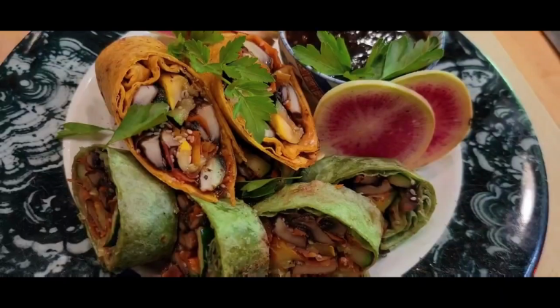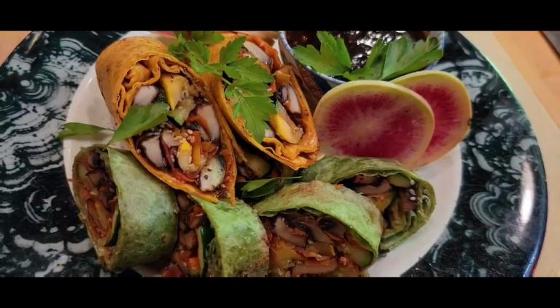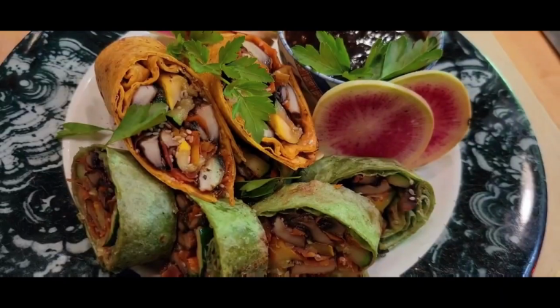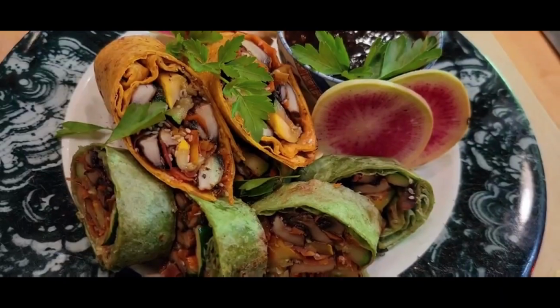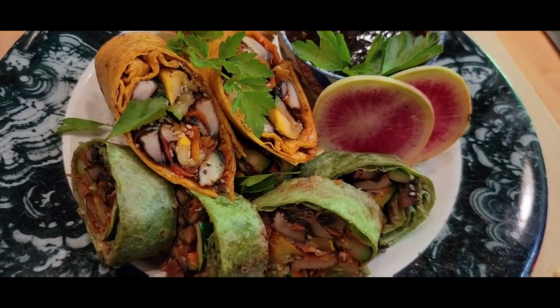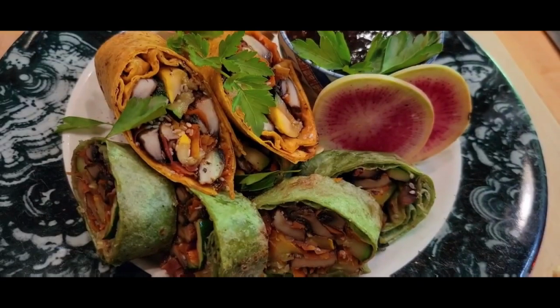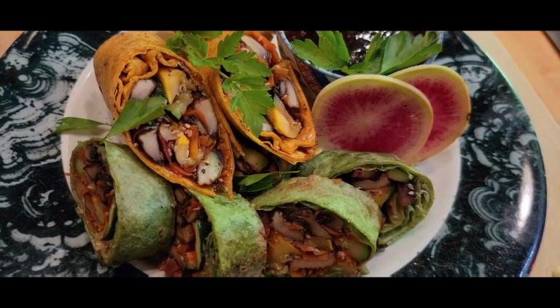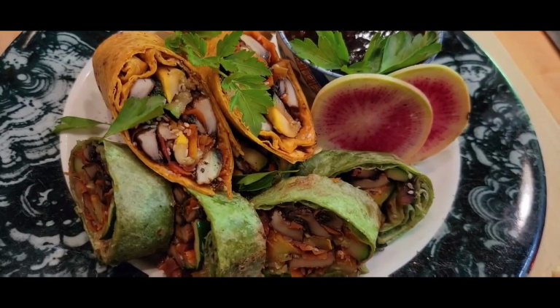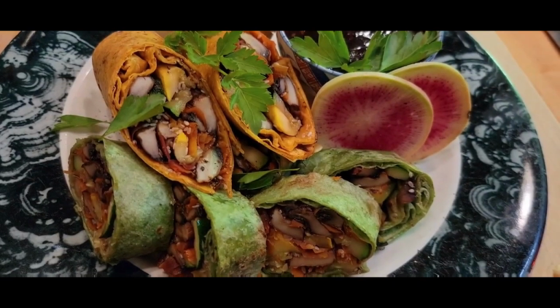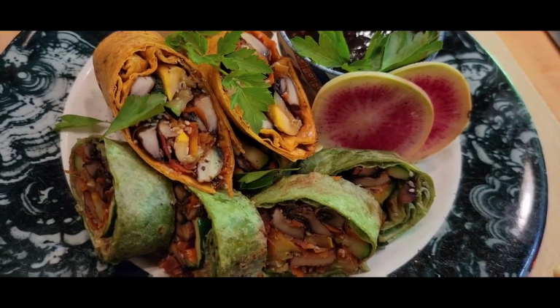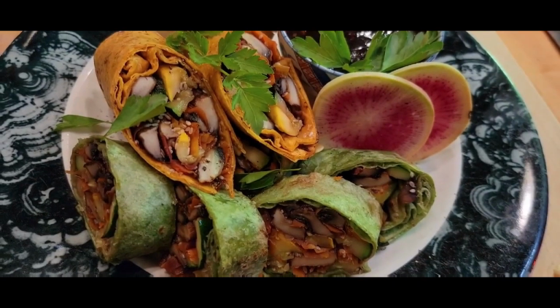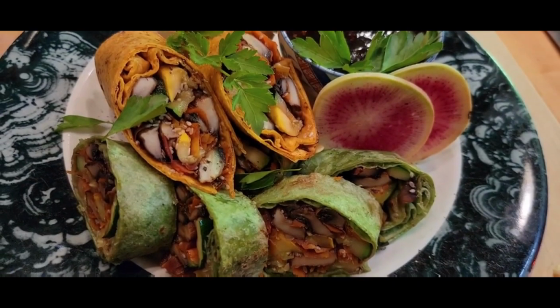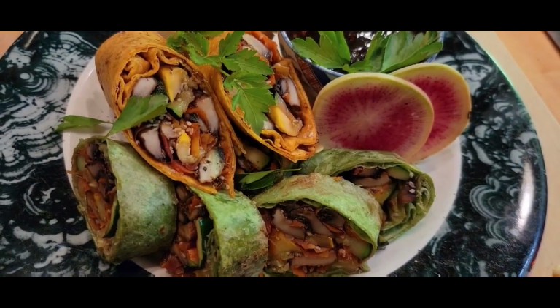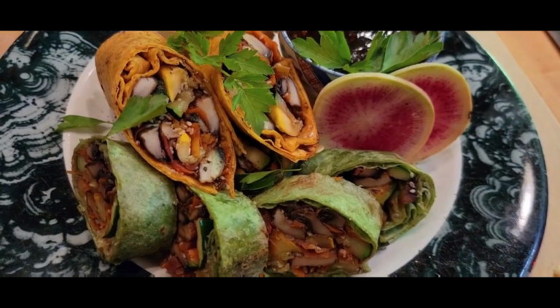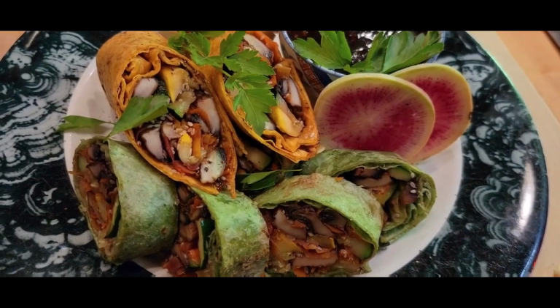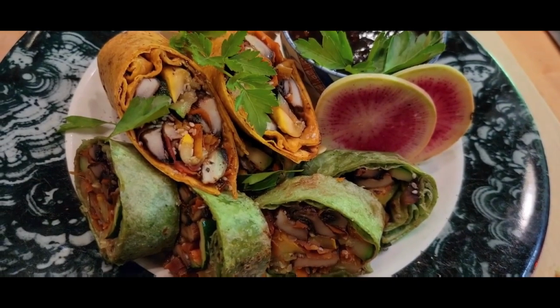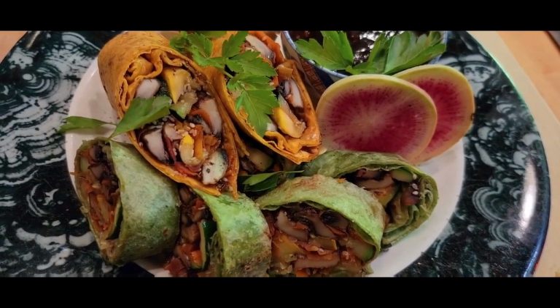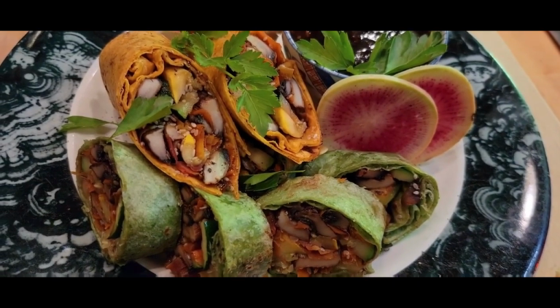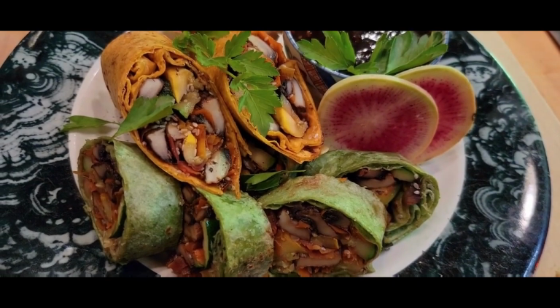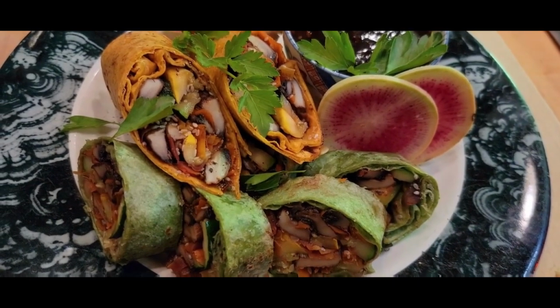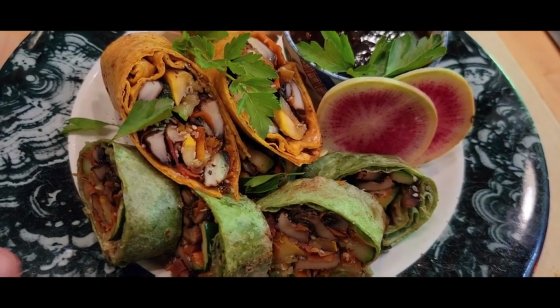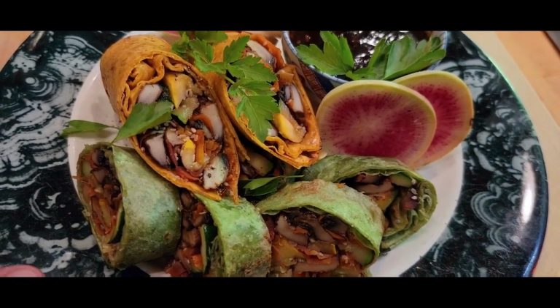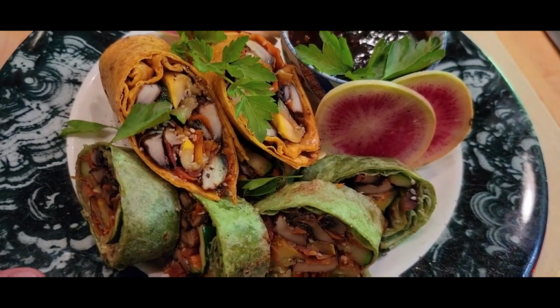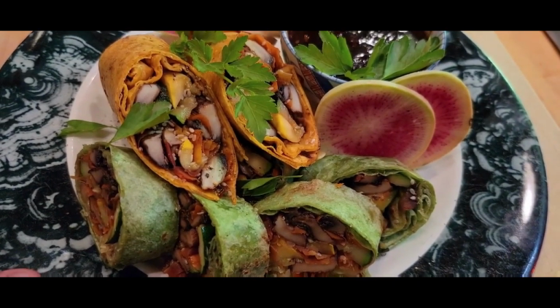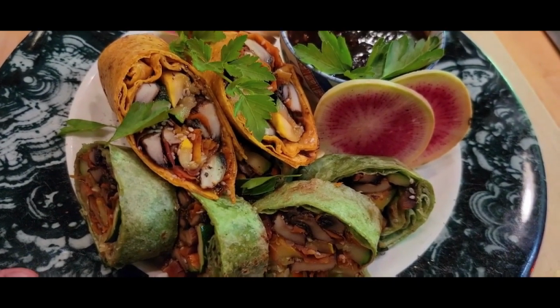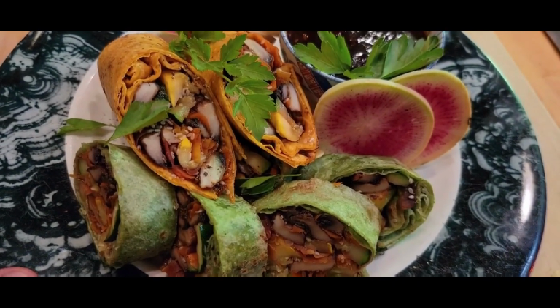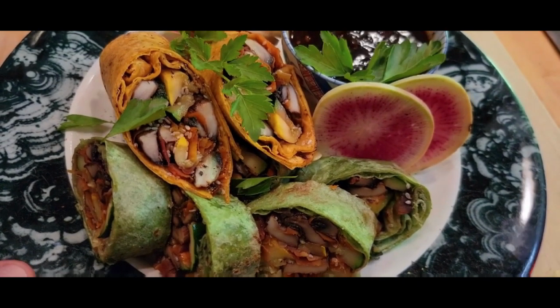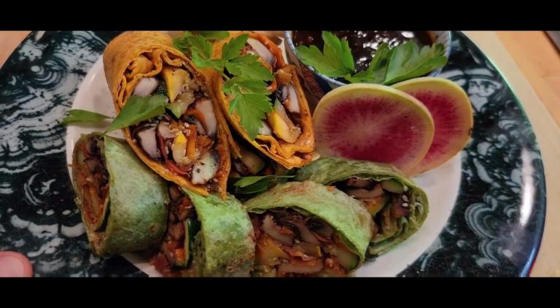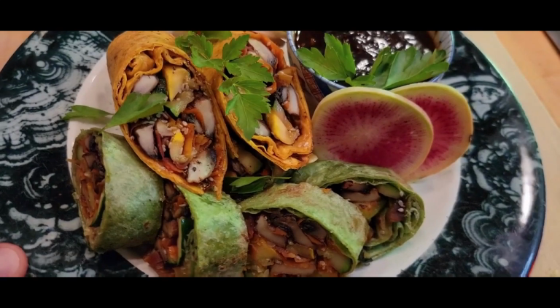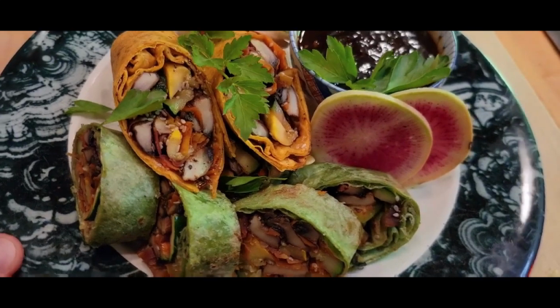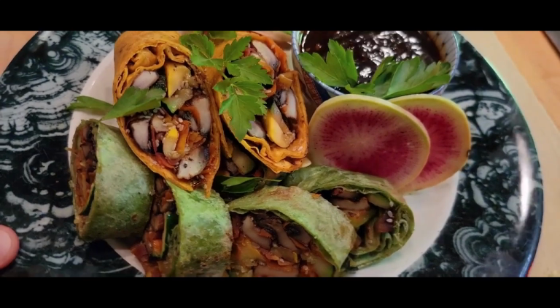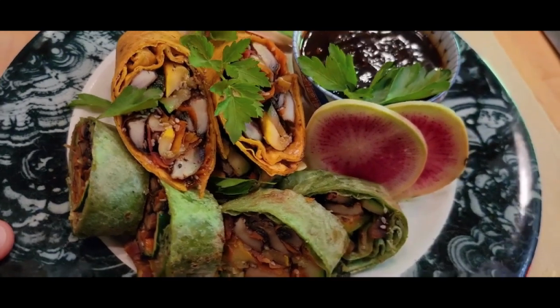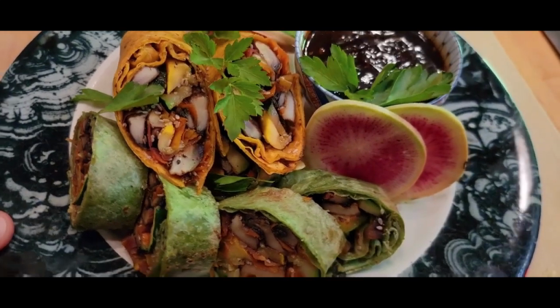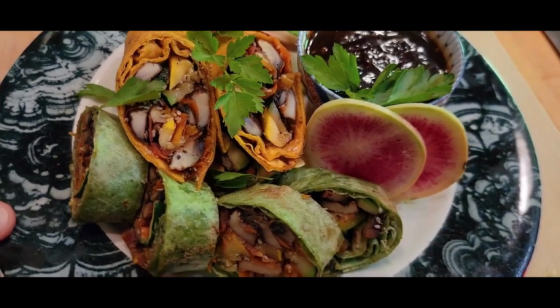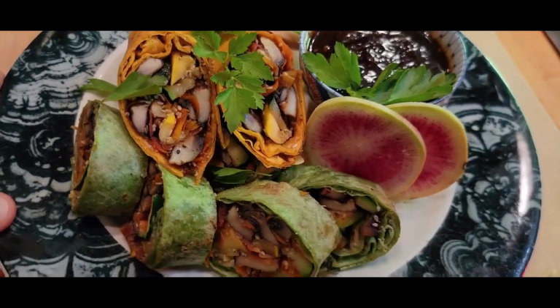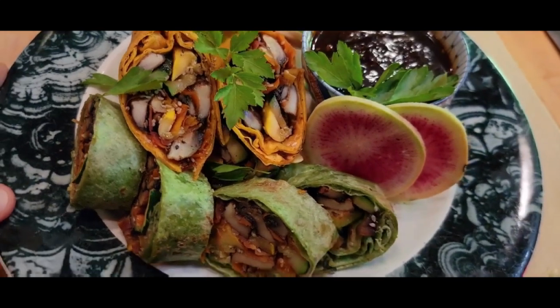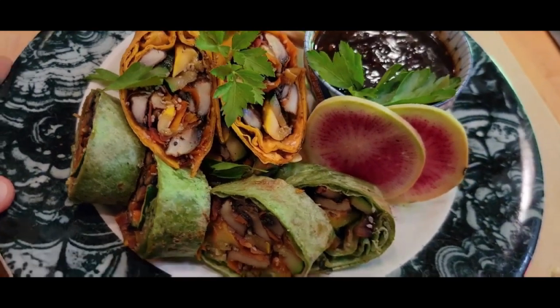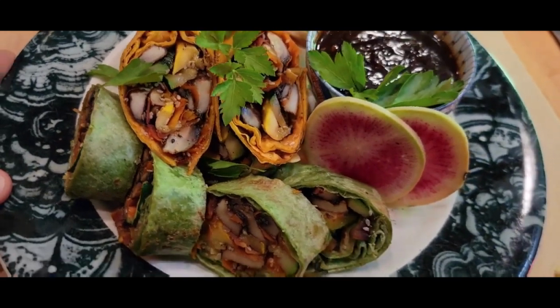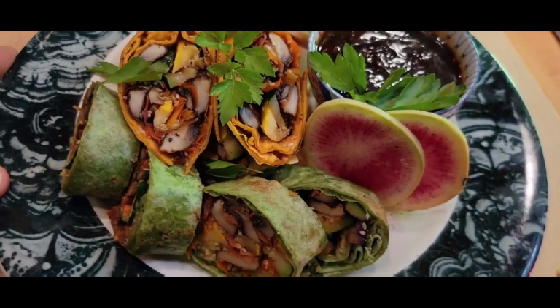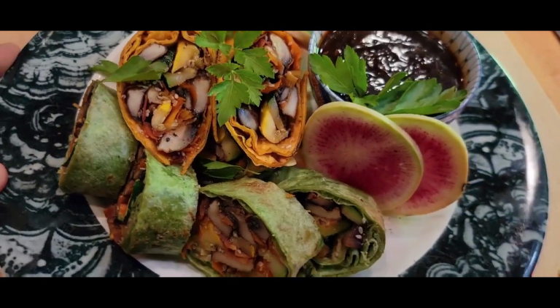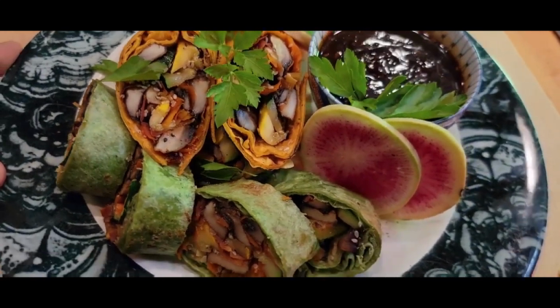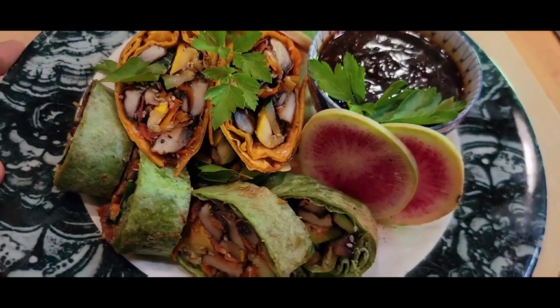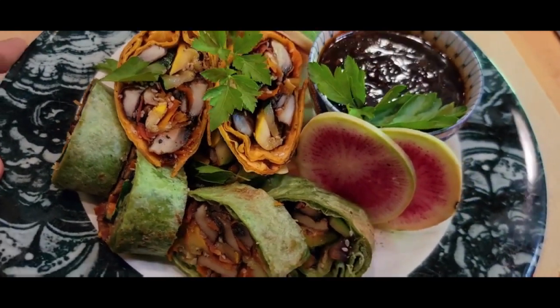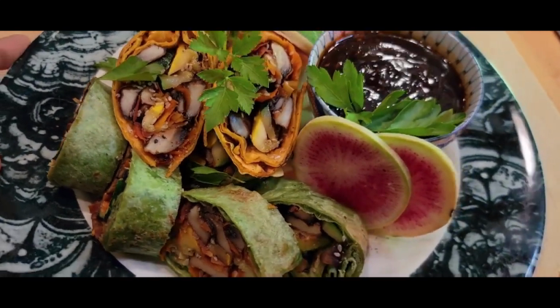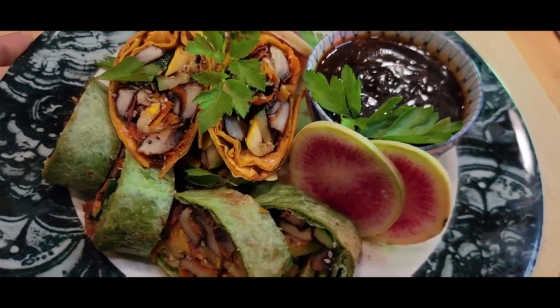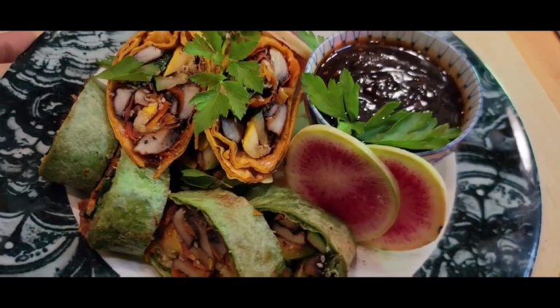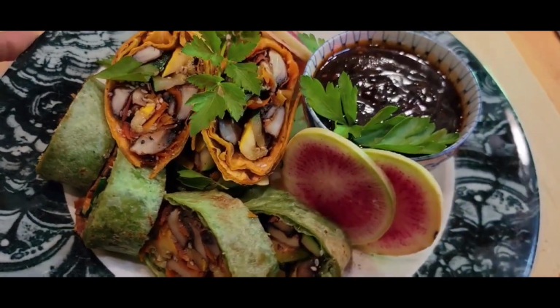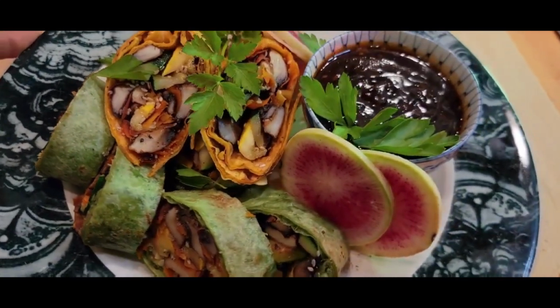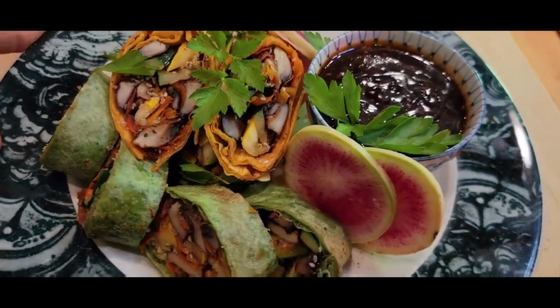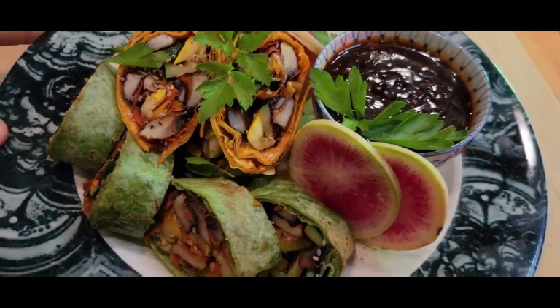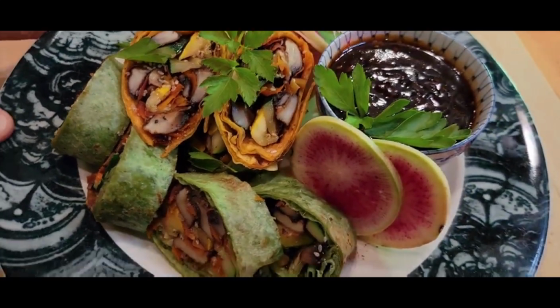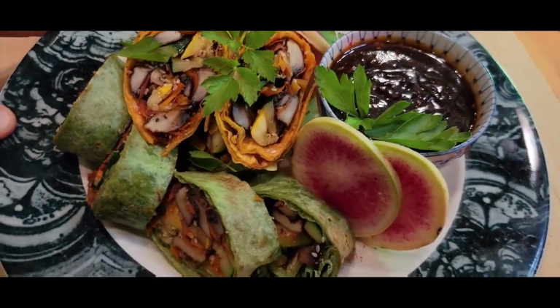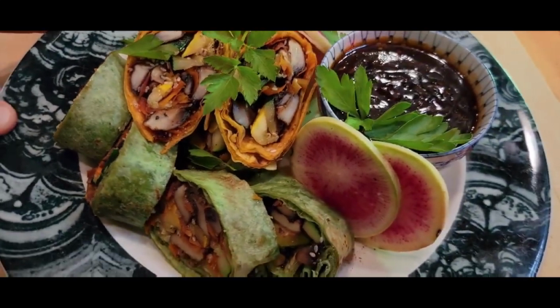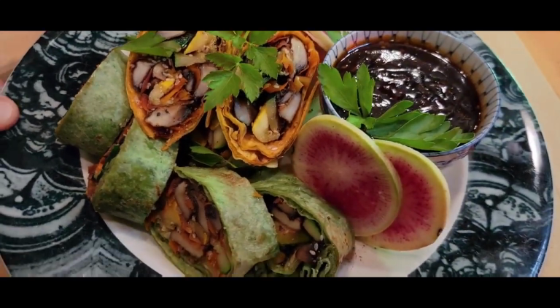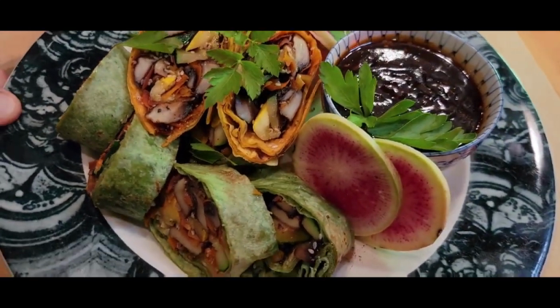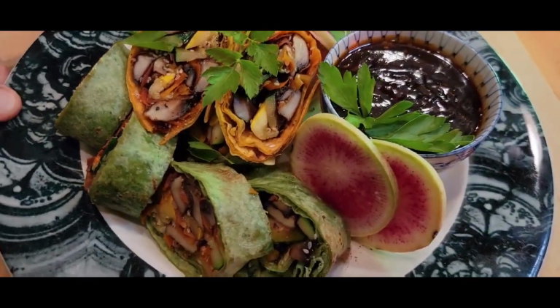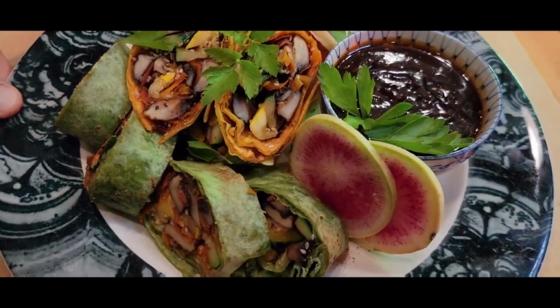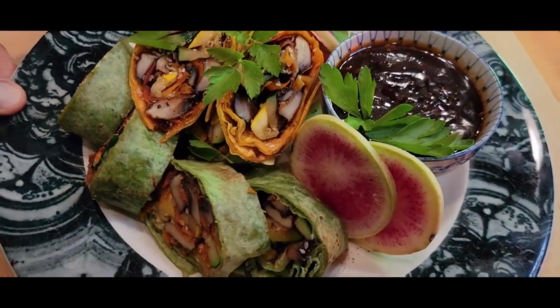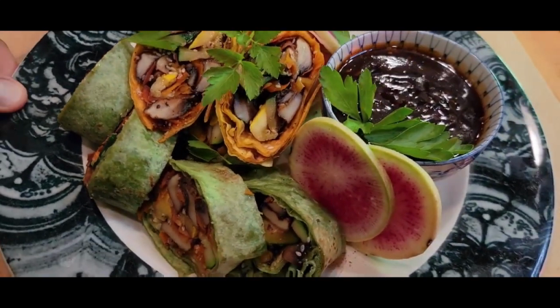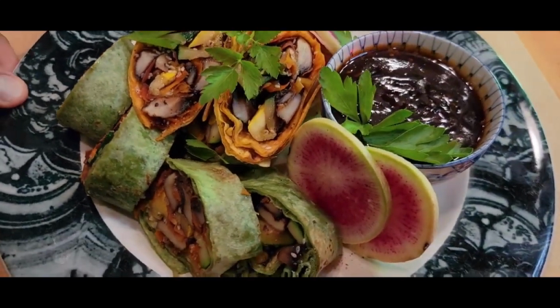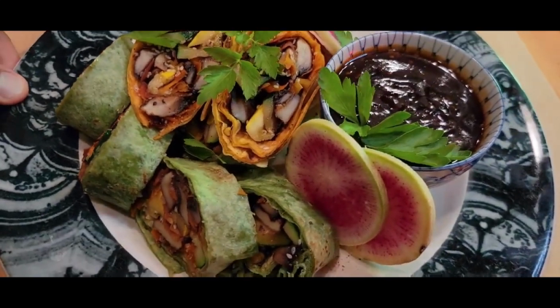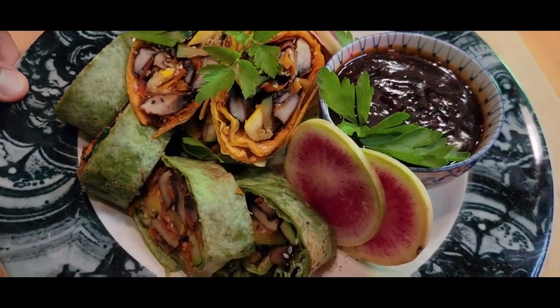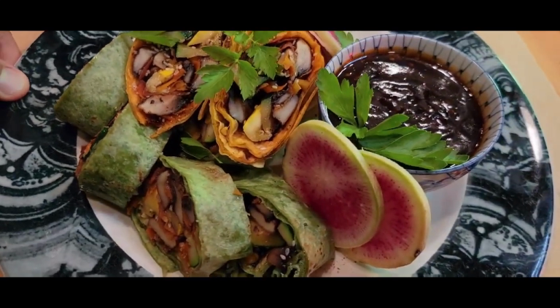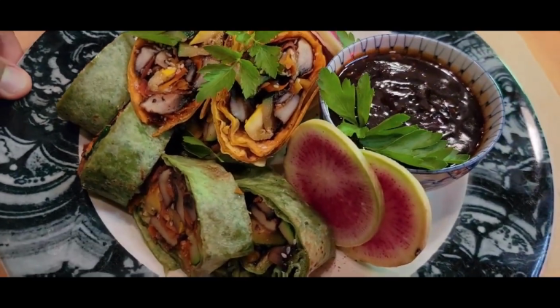And here you have portobello mushroom wraps with ginger hoisin sauce.